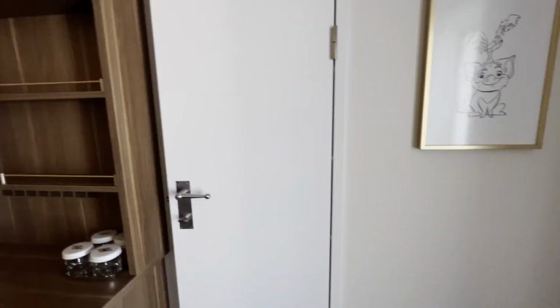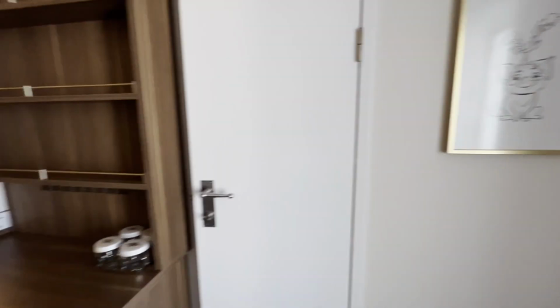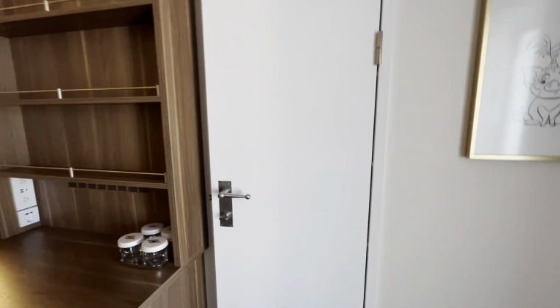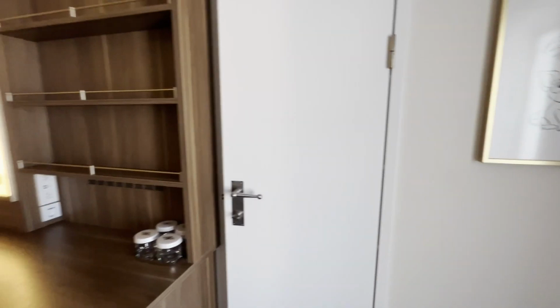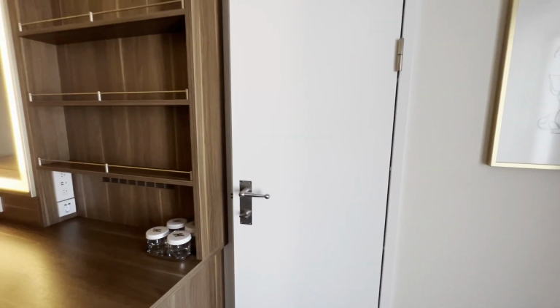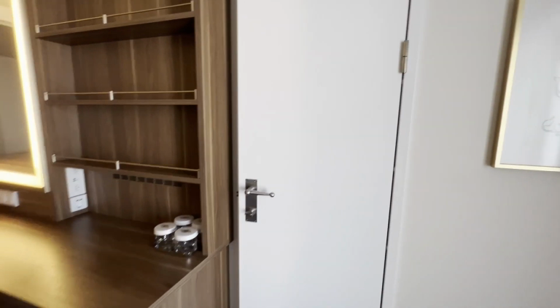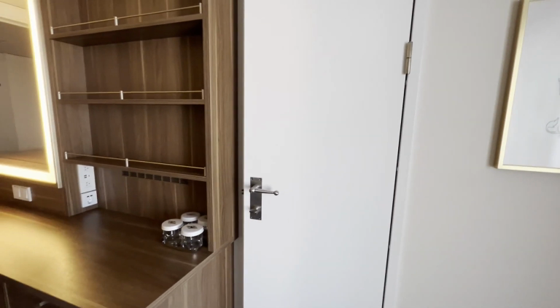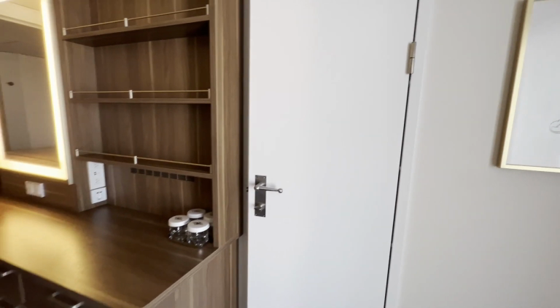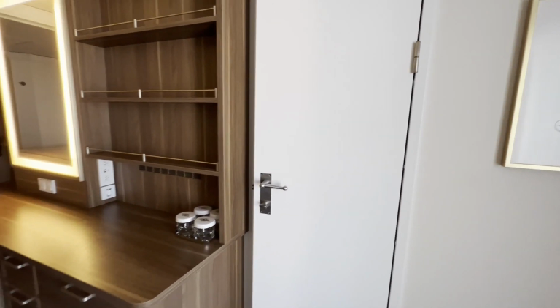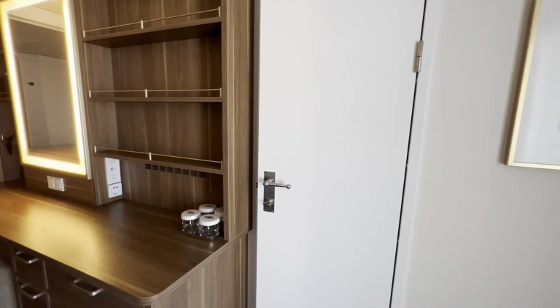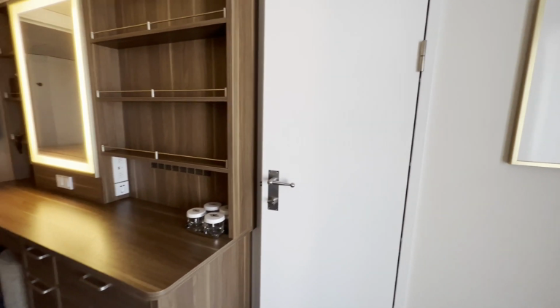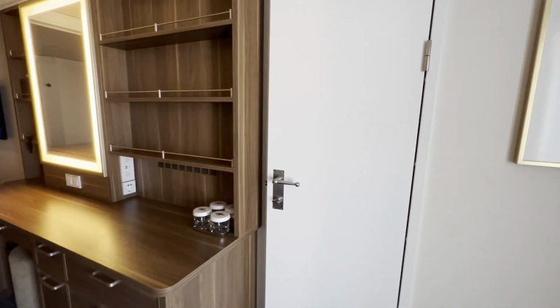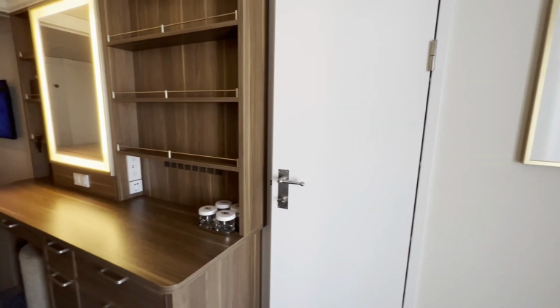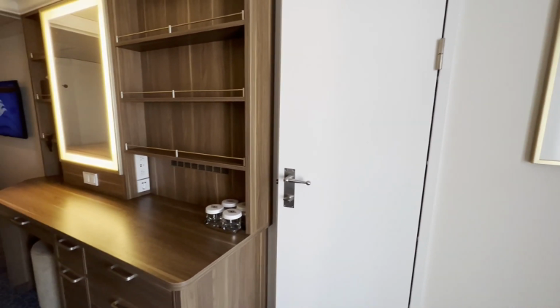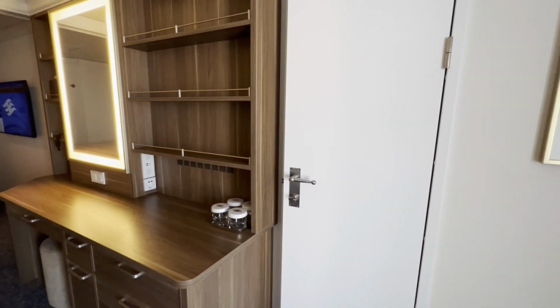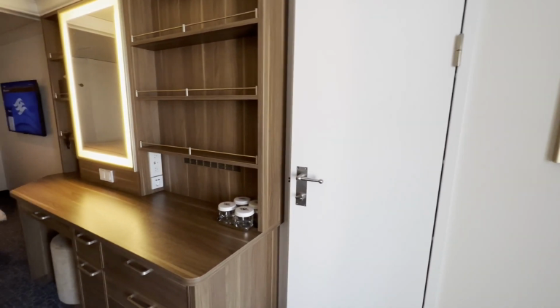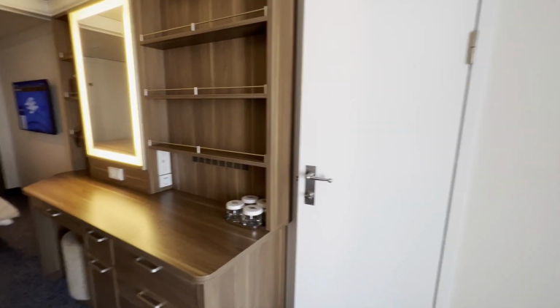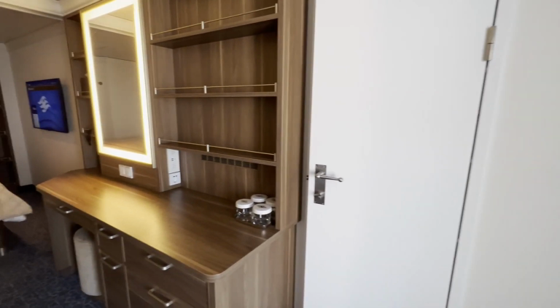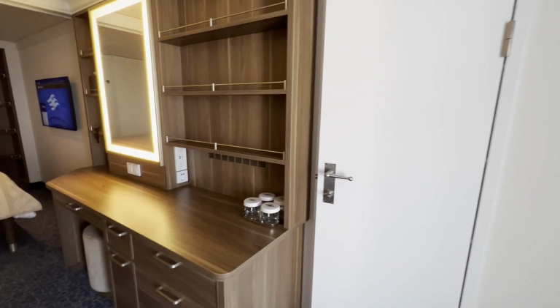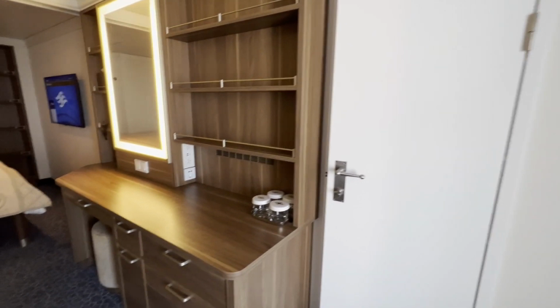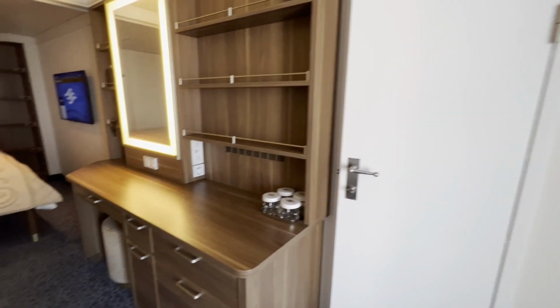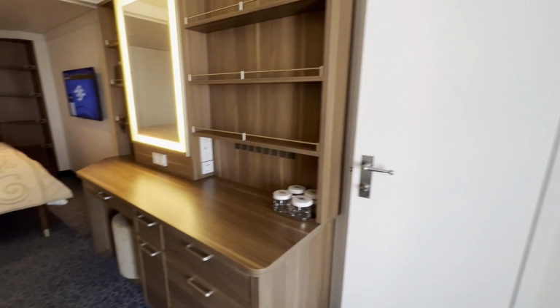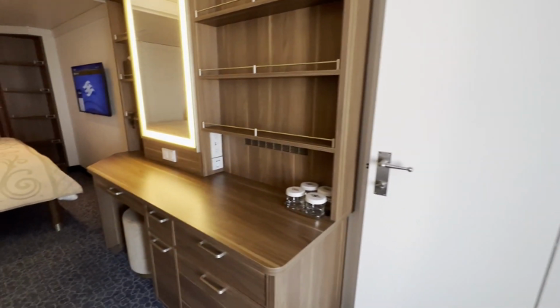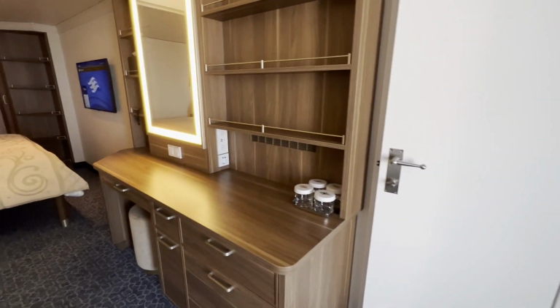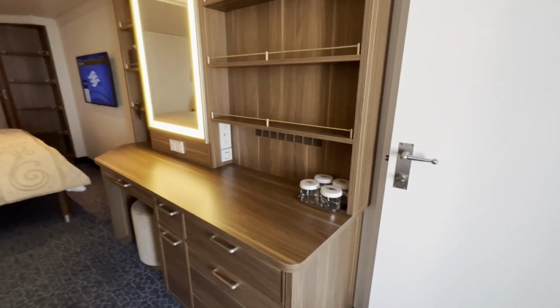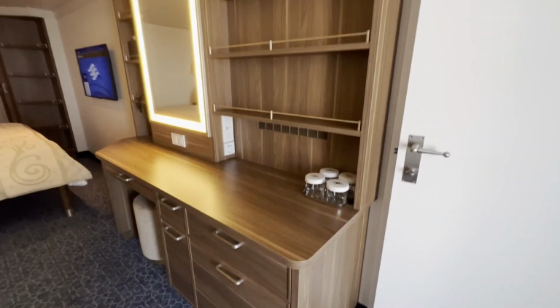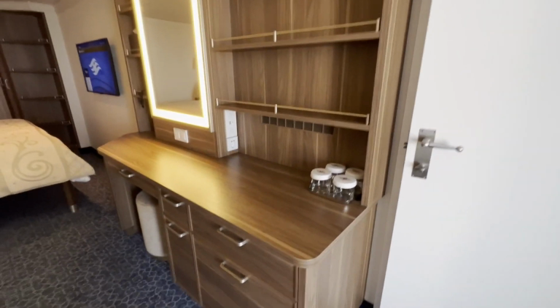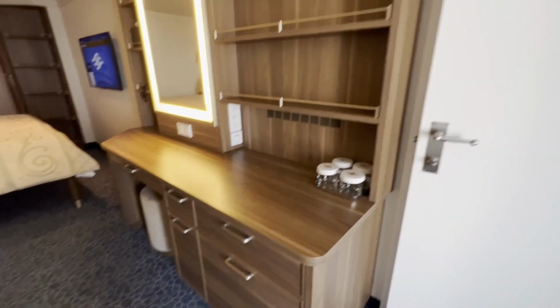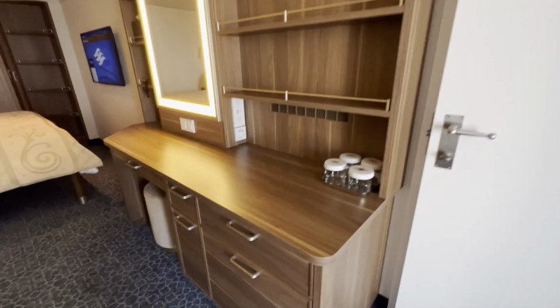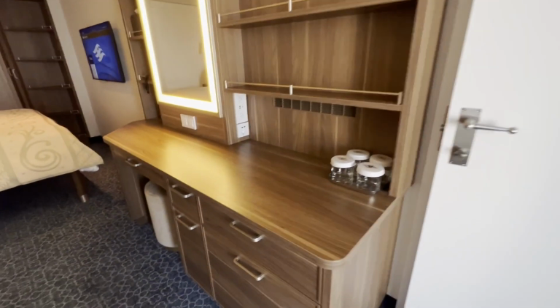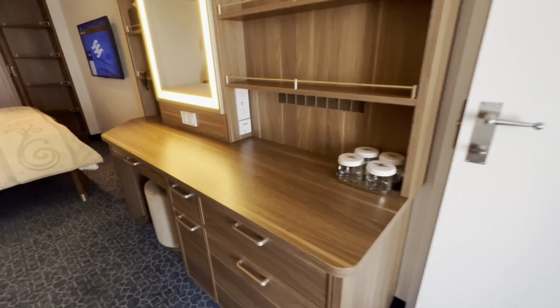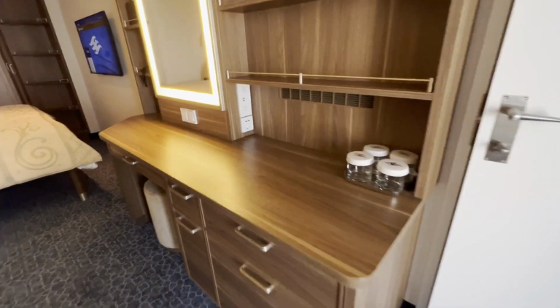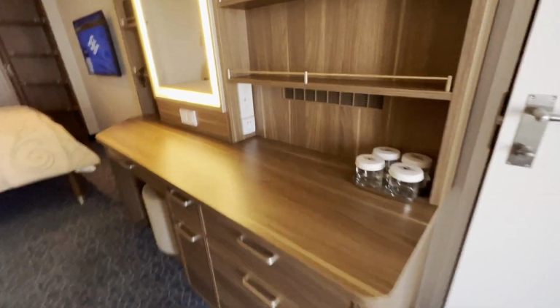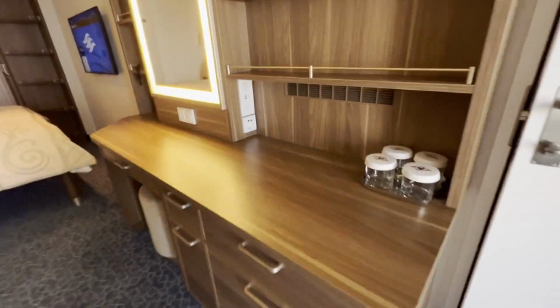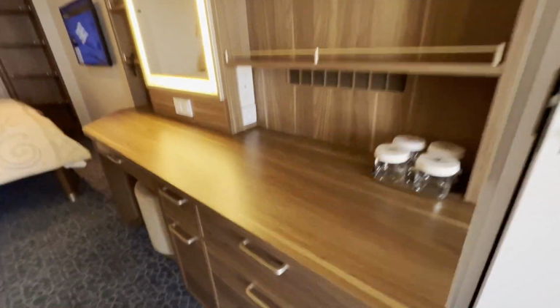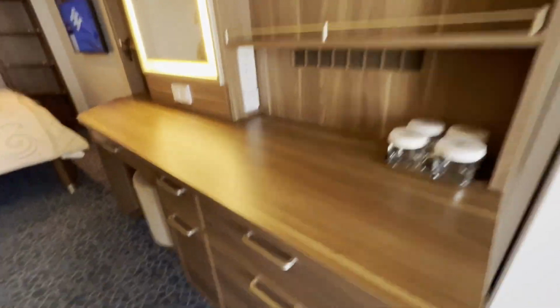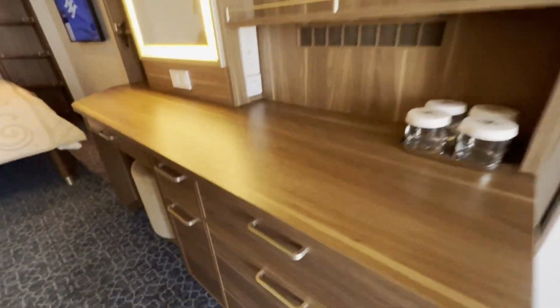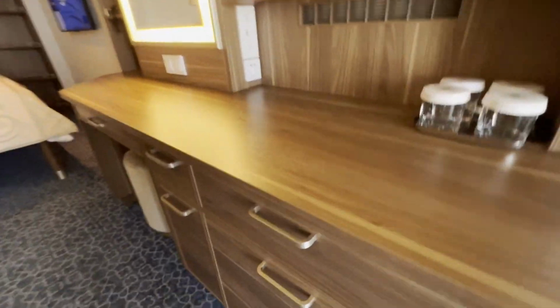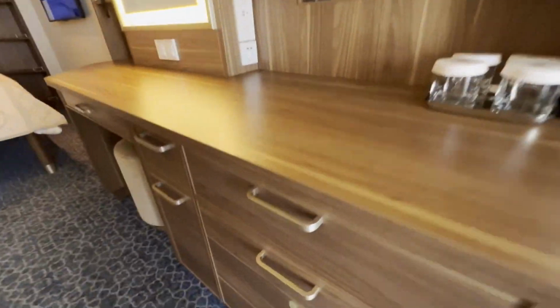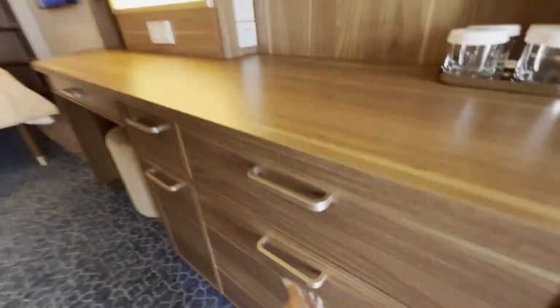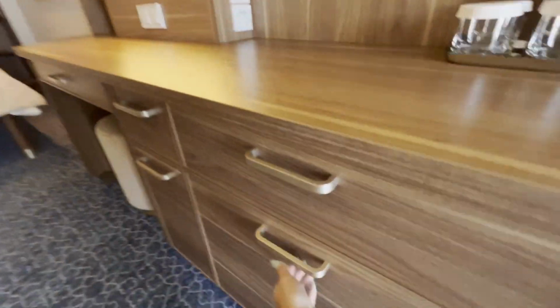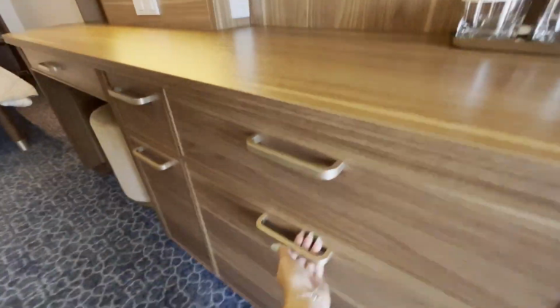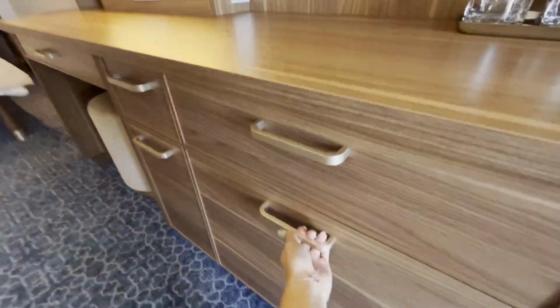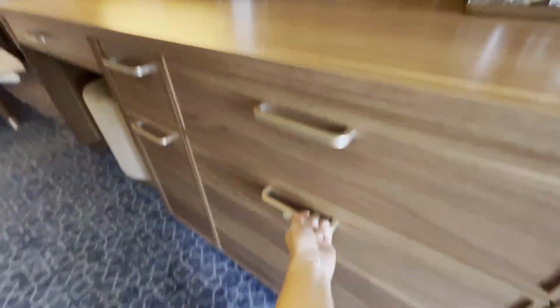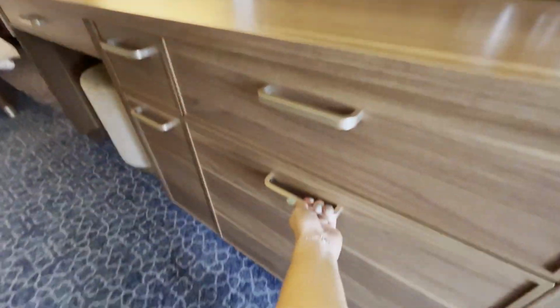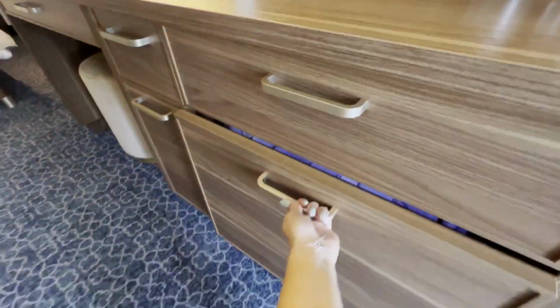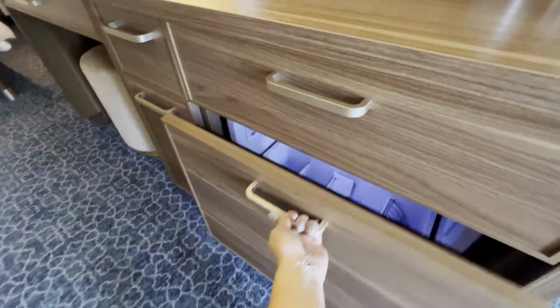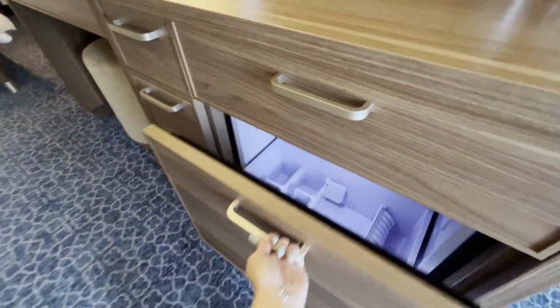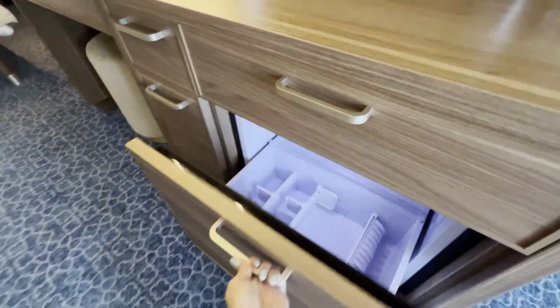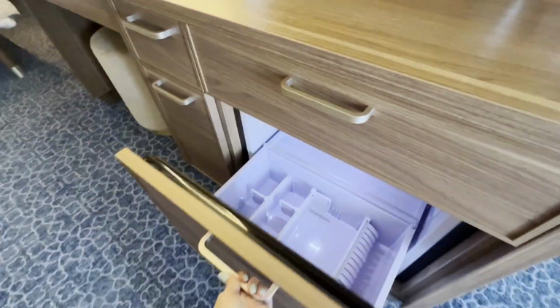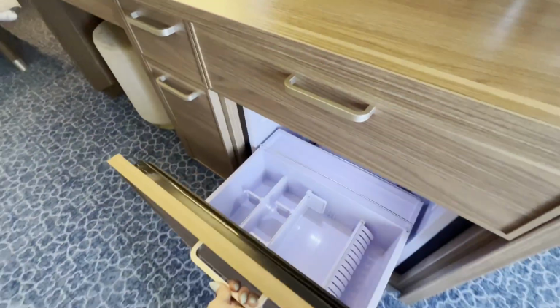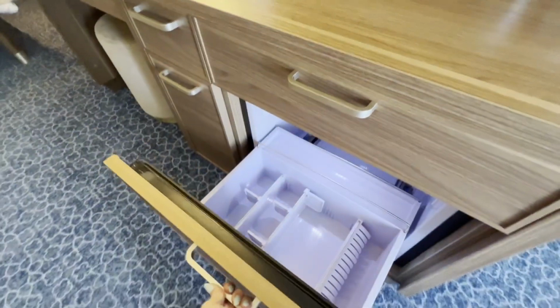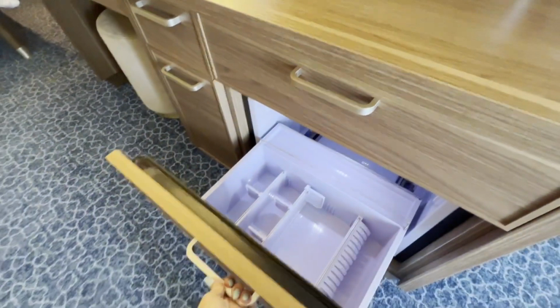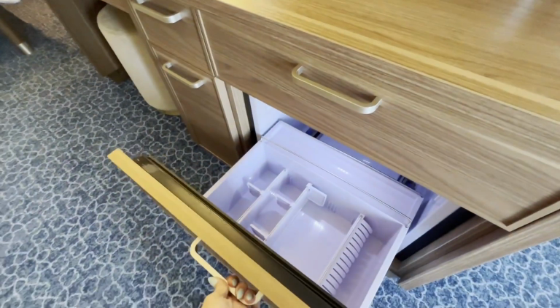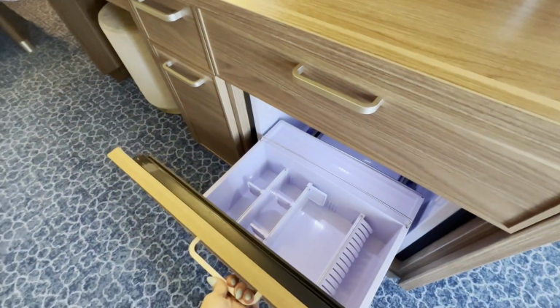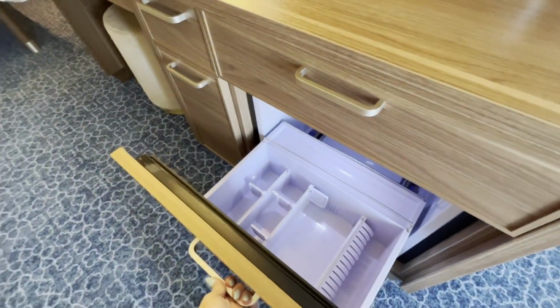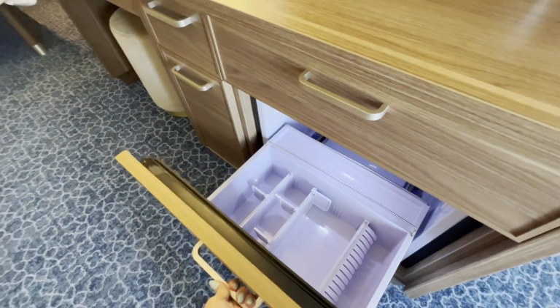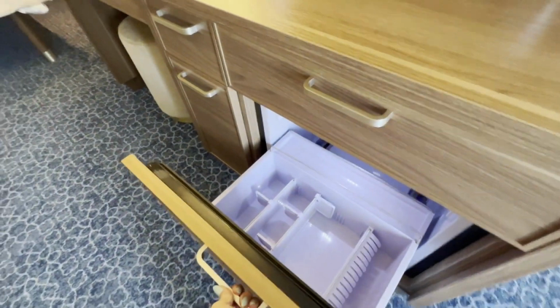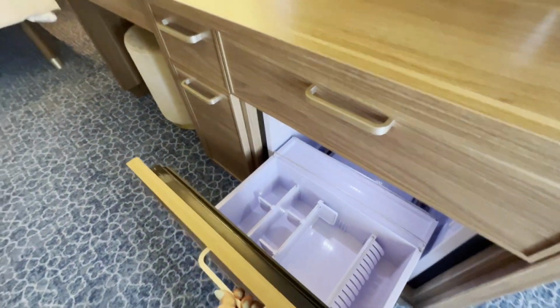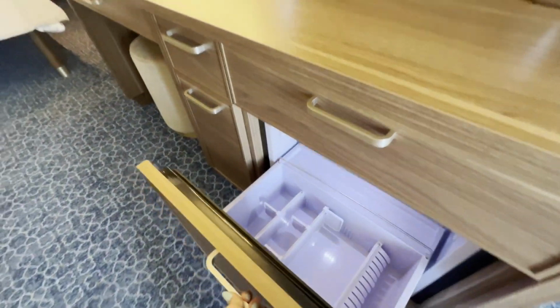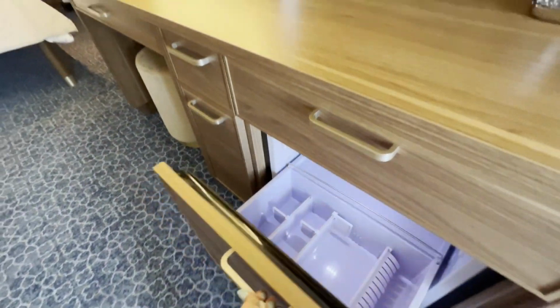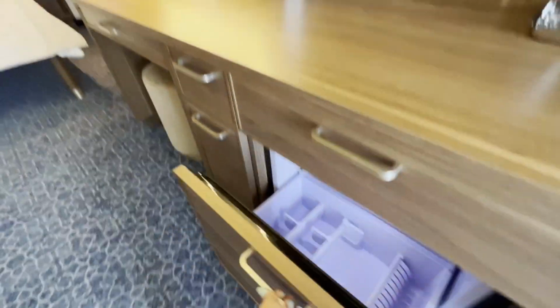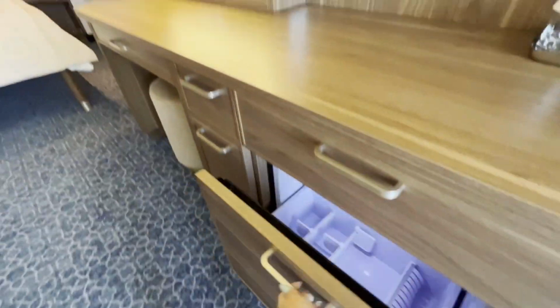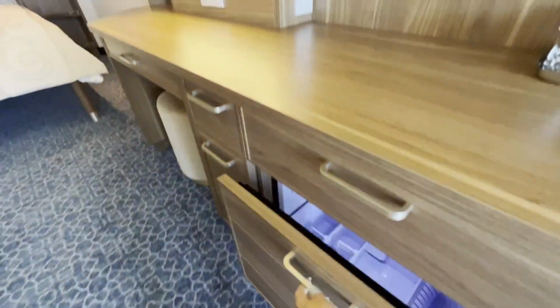It does connect to the stateroom next to it. It also has lots of storage and includes a fridge right here.